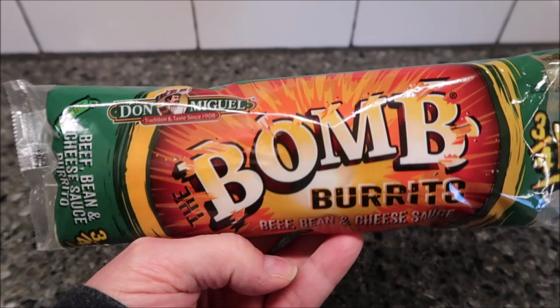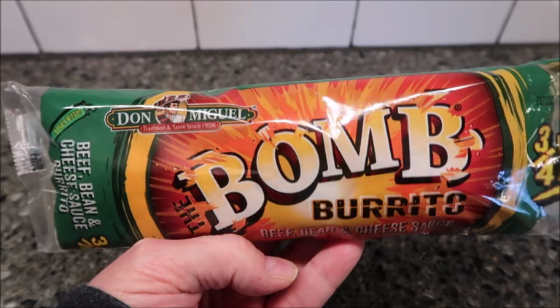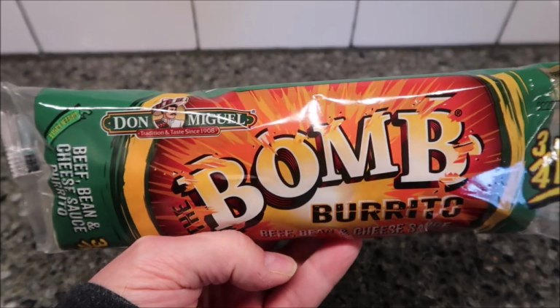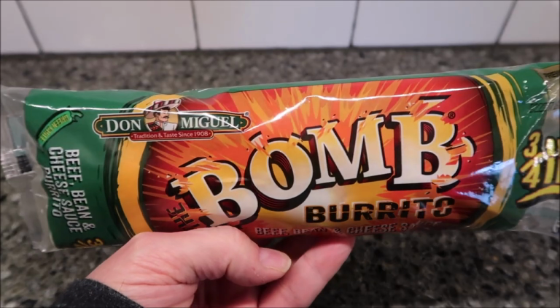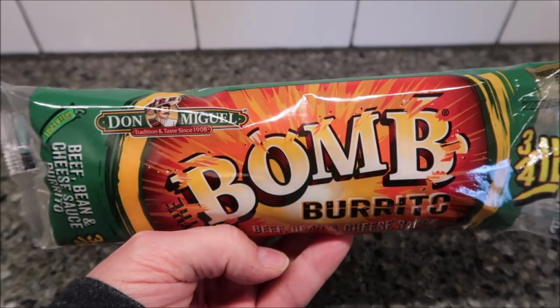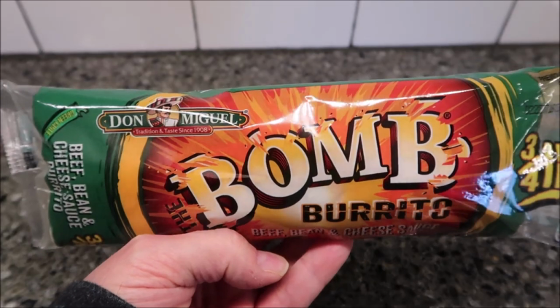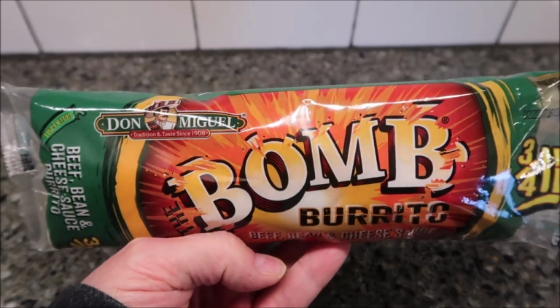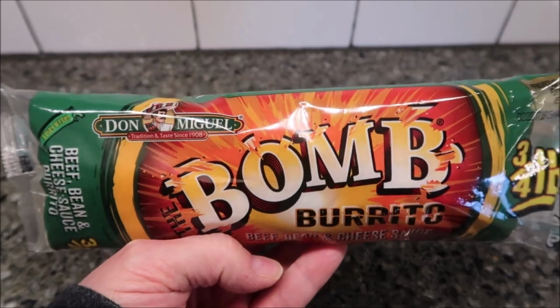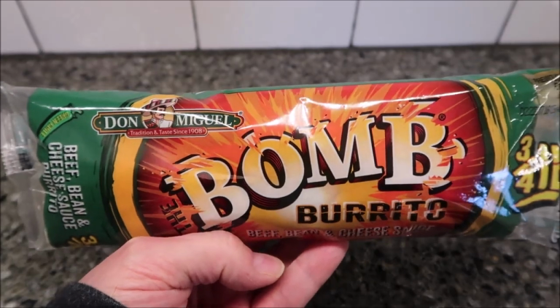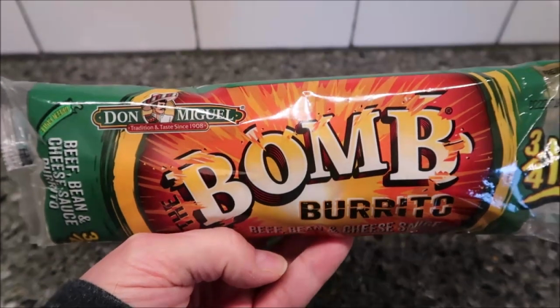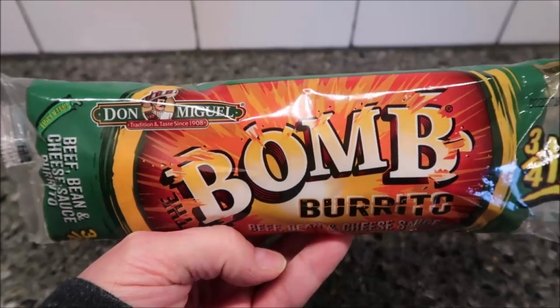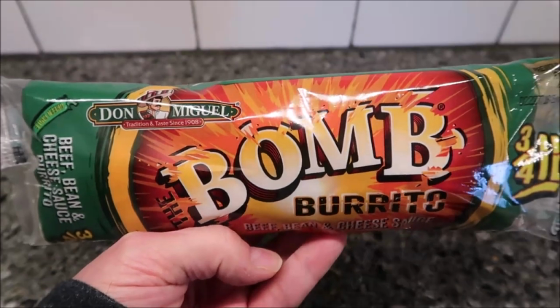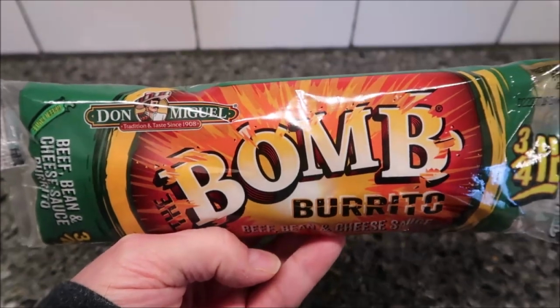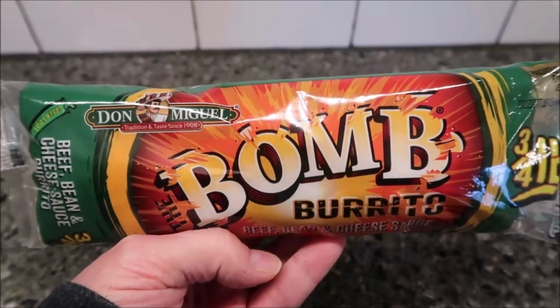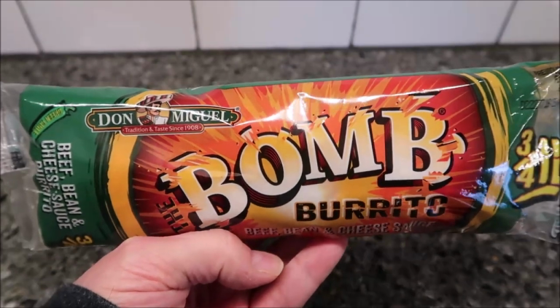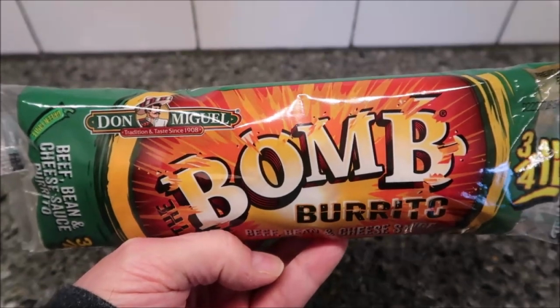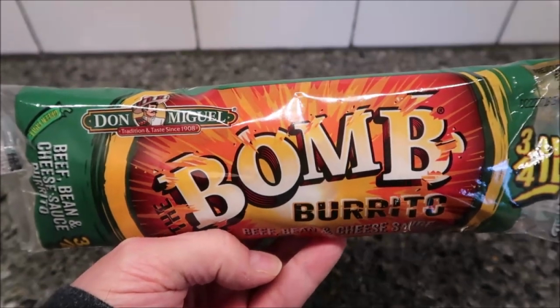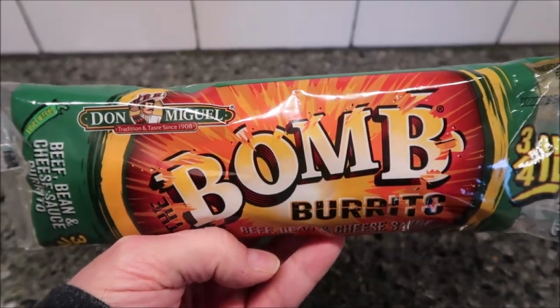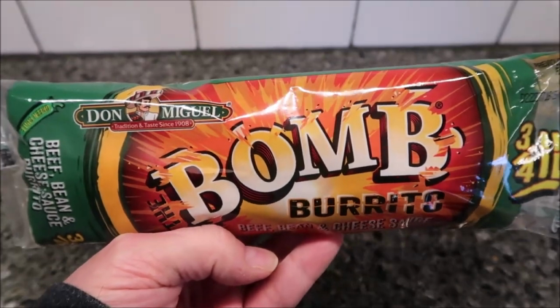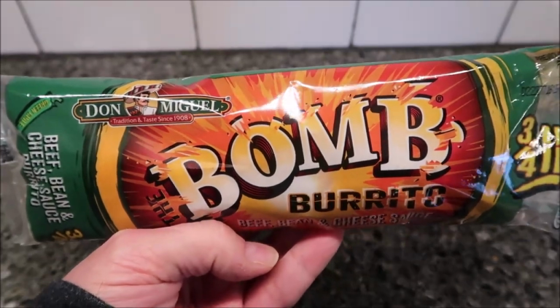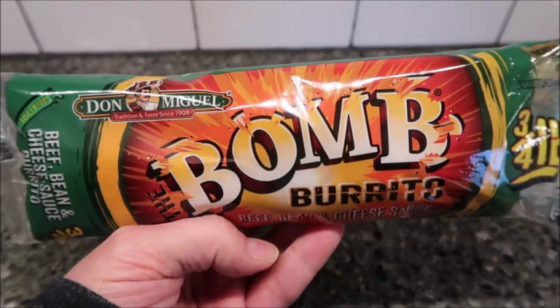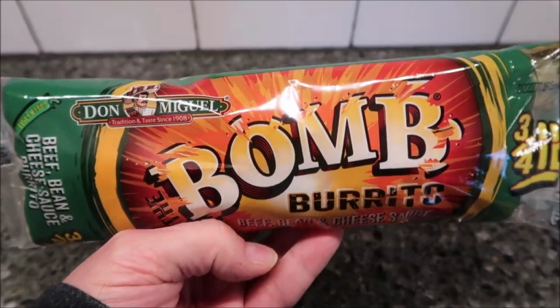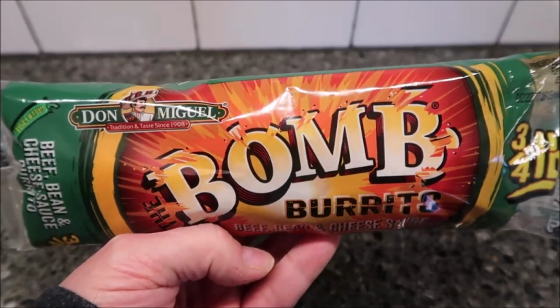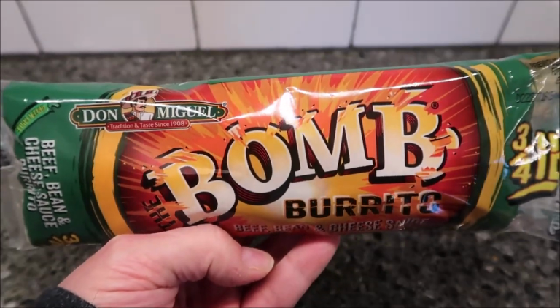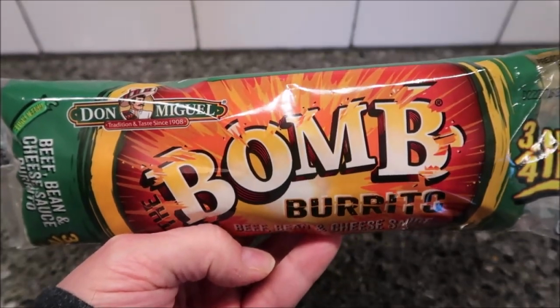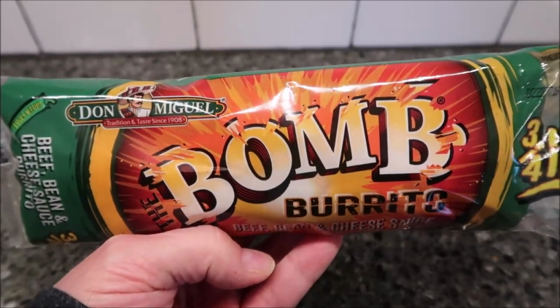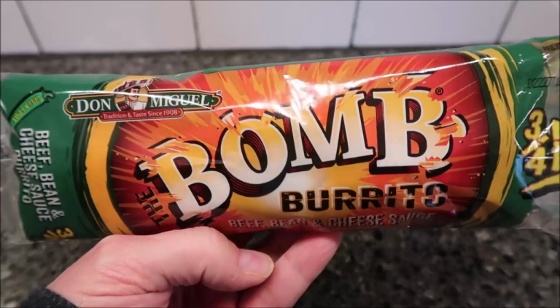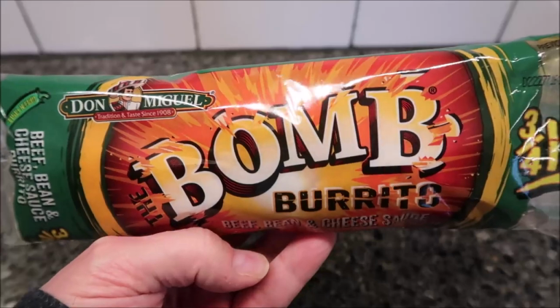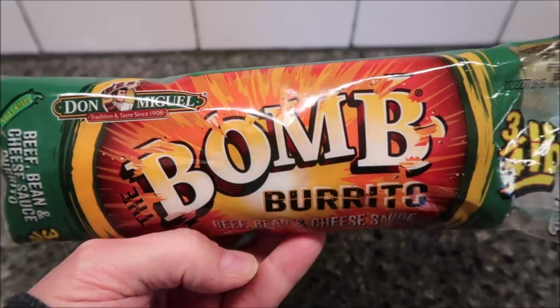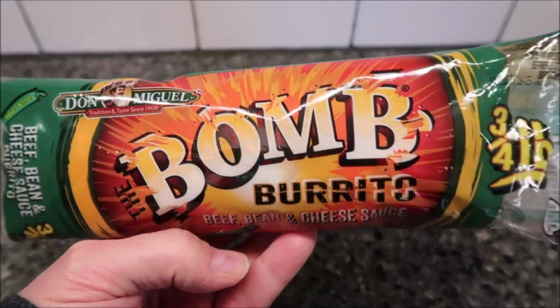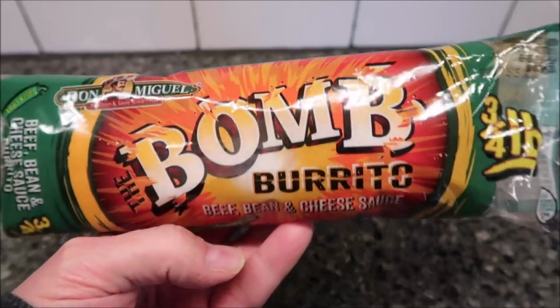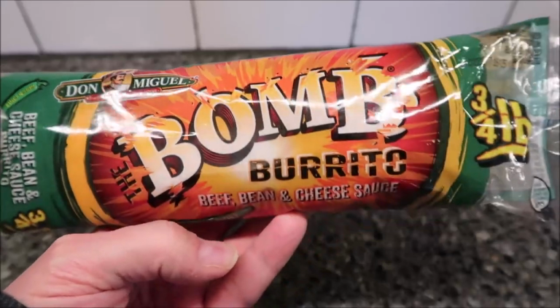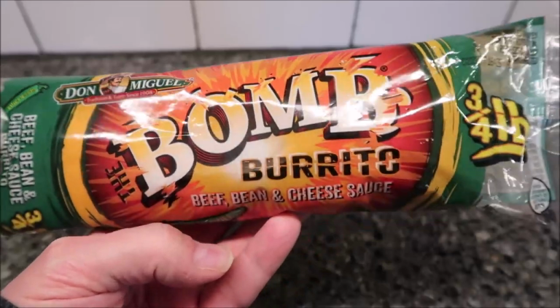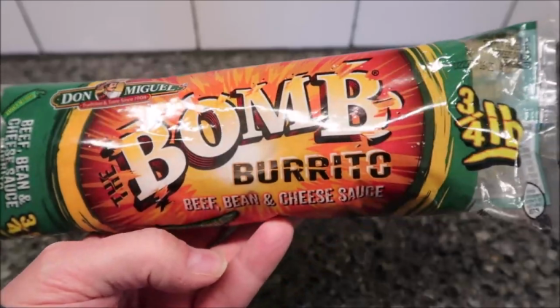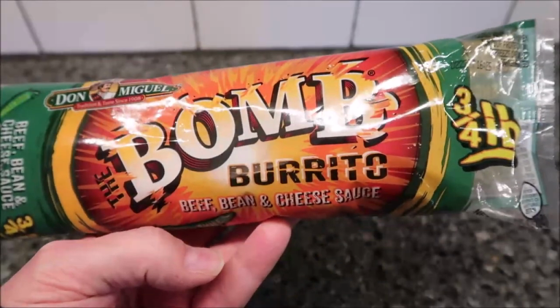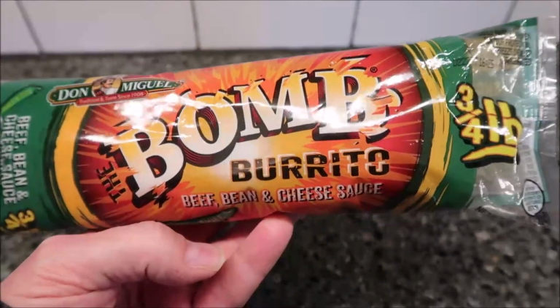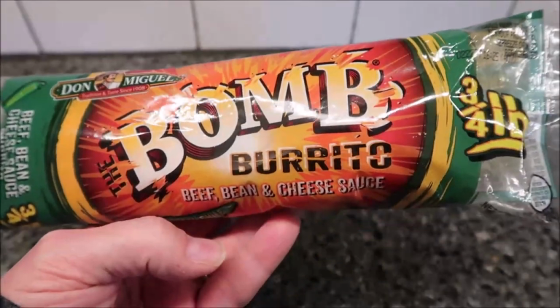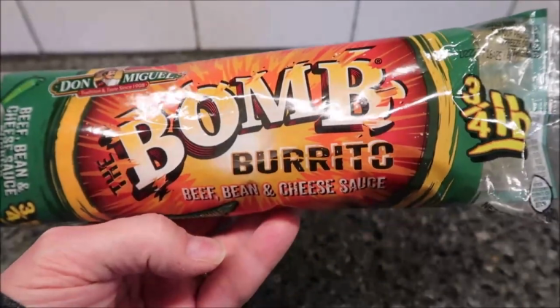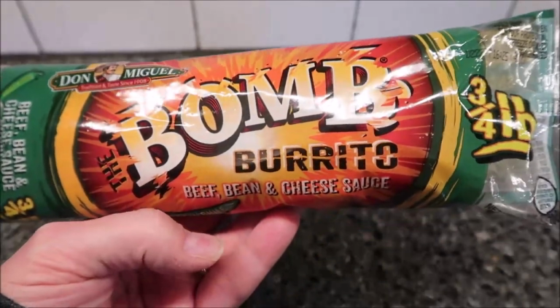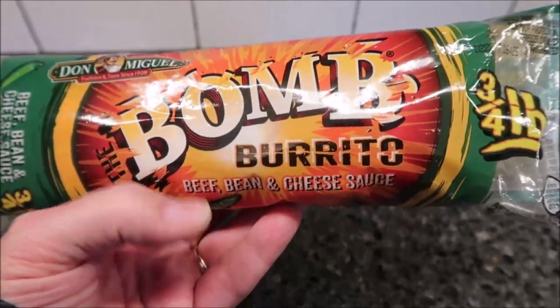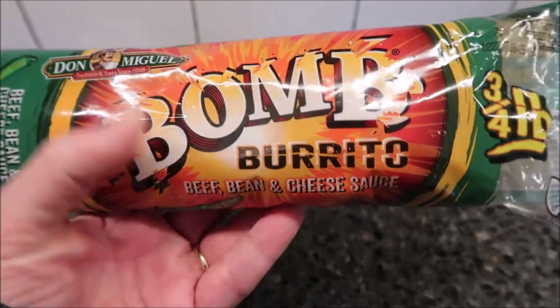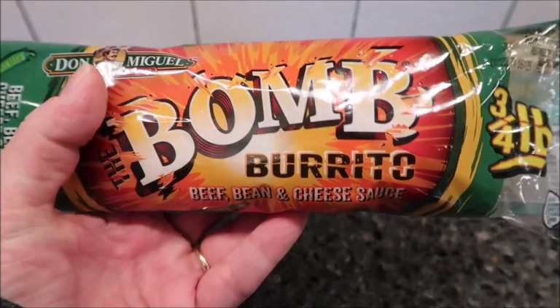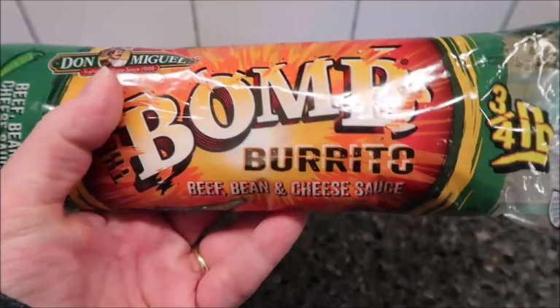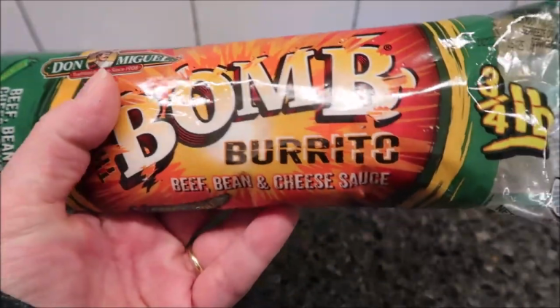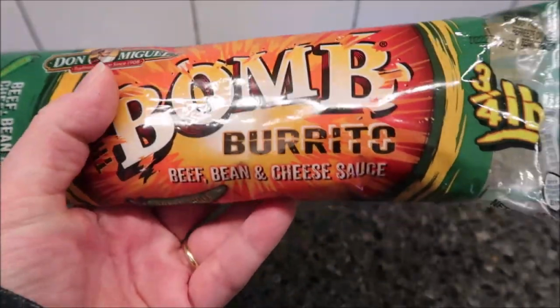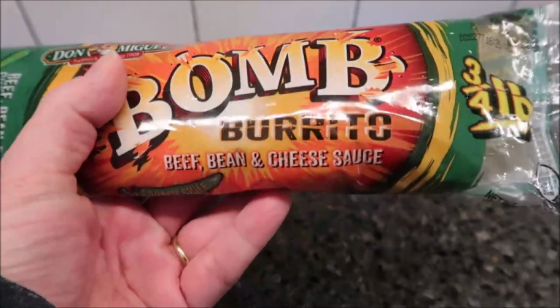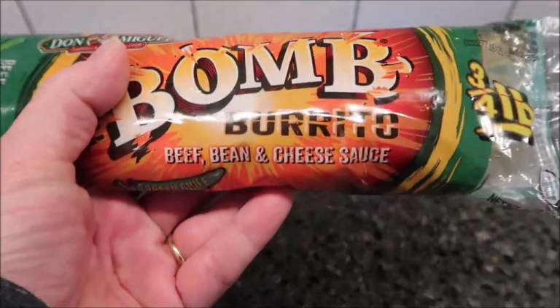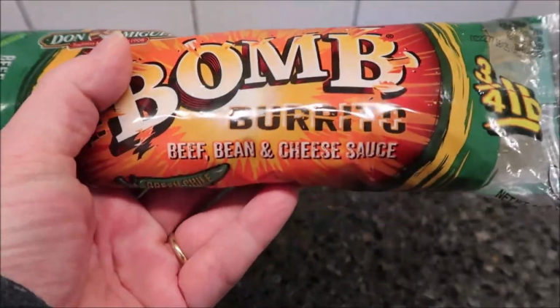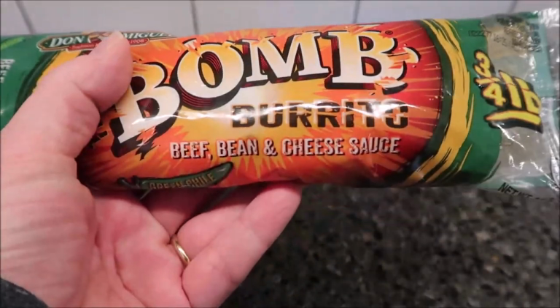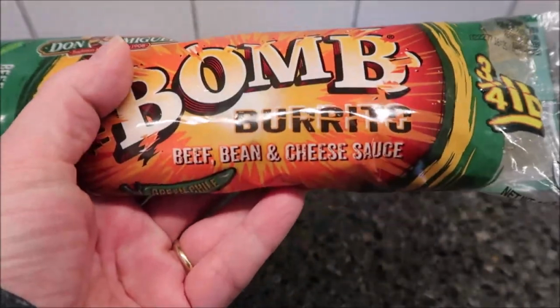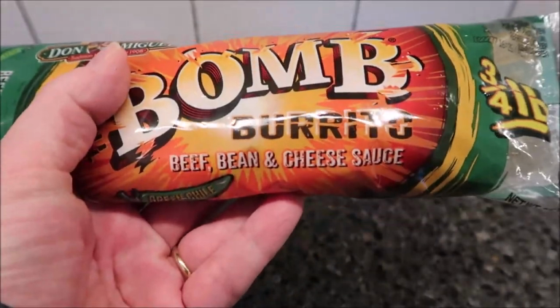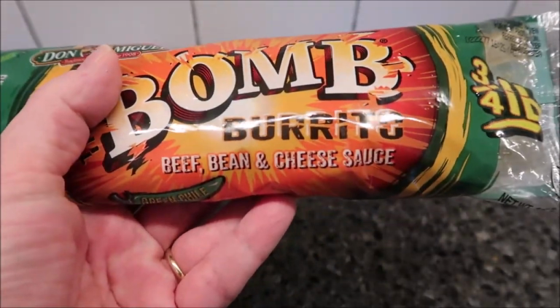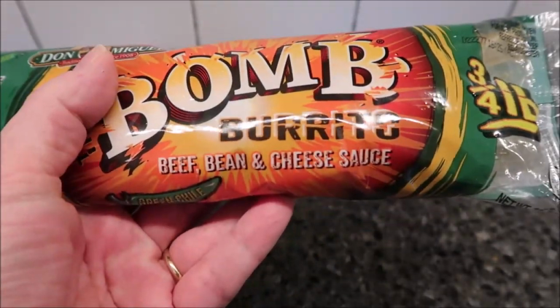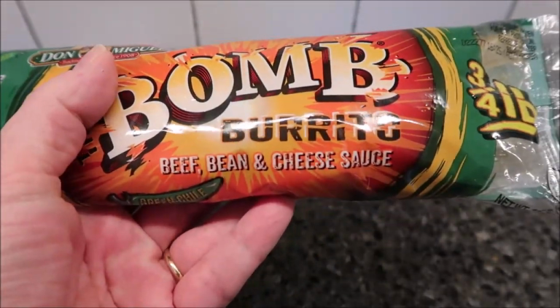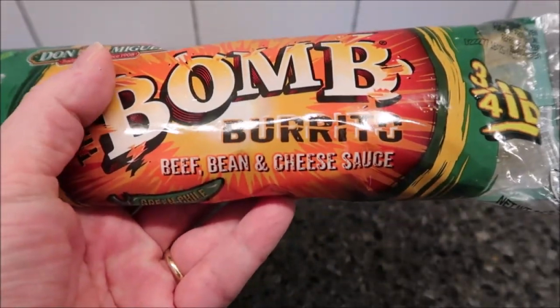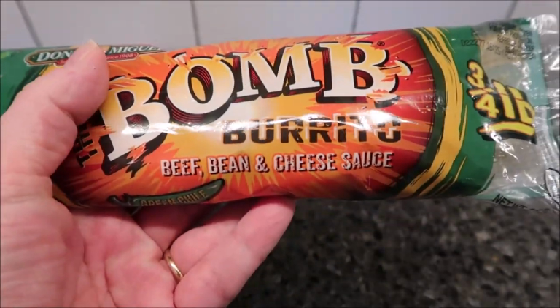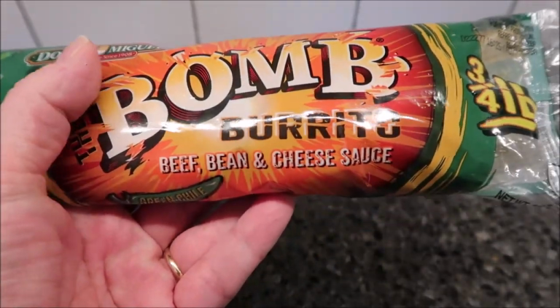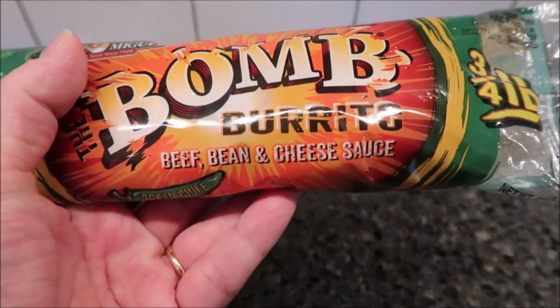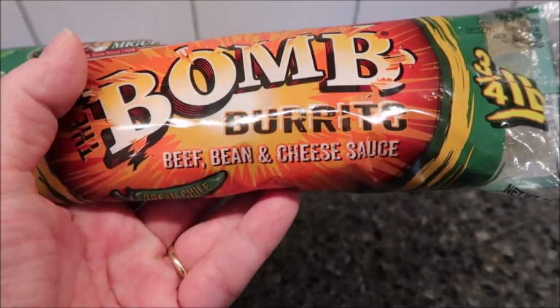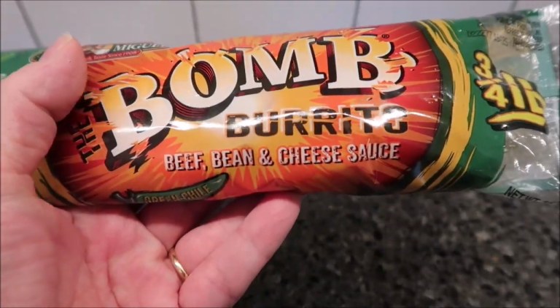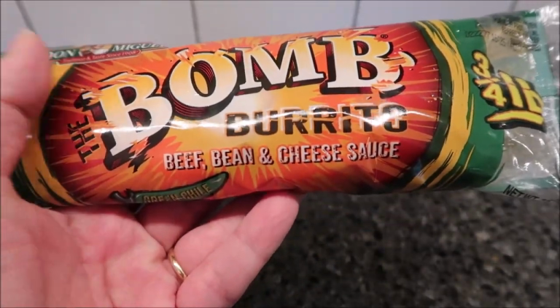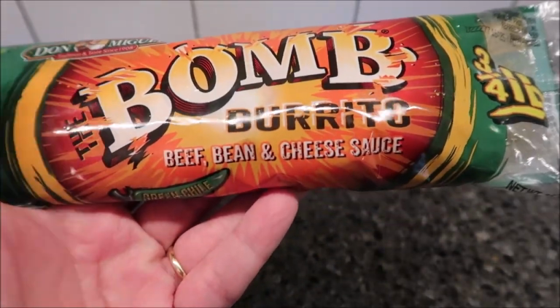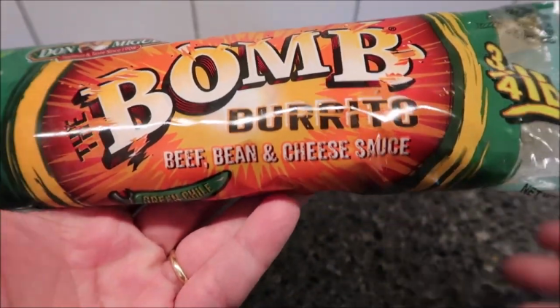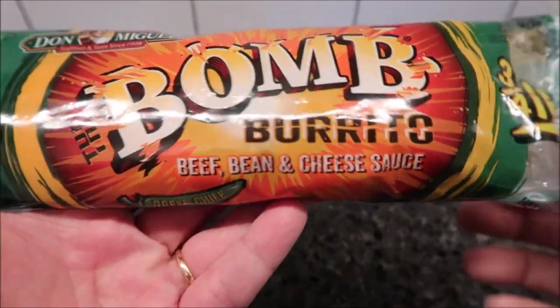Hey guys, welcome to another lifetime review. Today I'm going to try this Don Miguel's The Bomb Burrito. This one is the beef, bean, and cheese sauce.